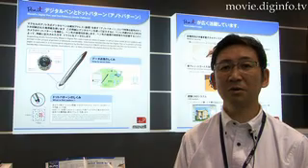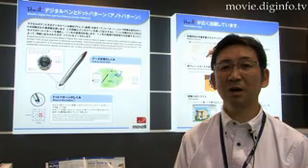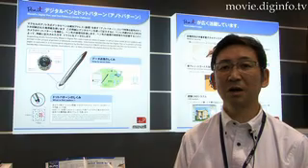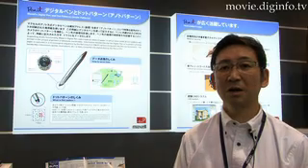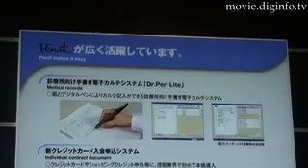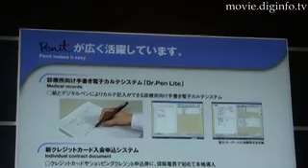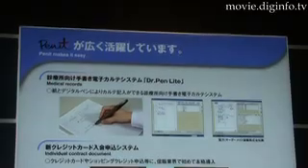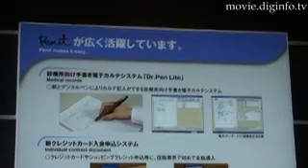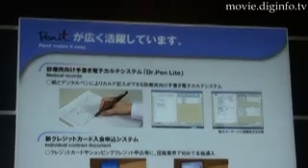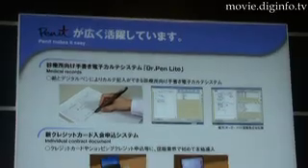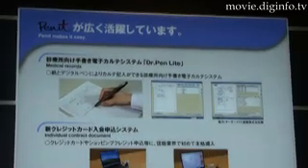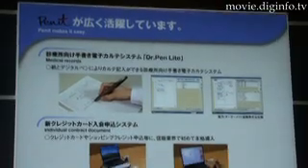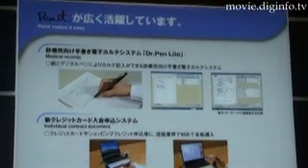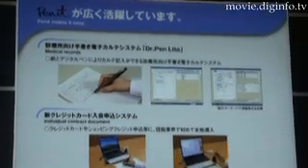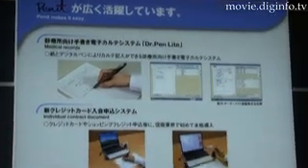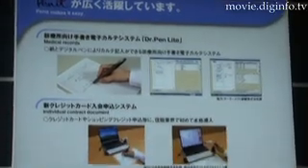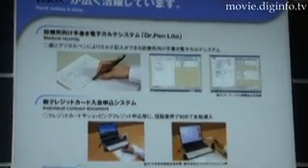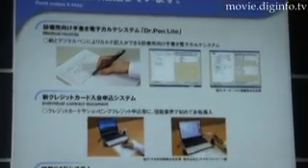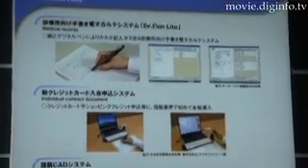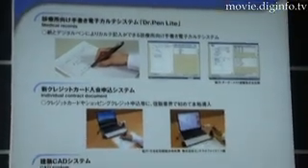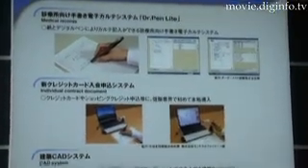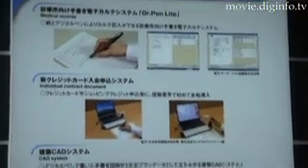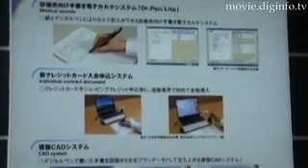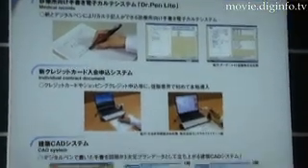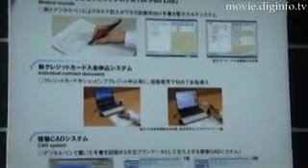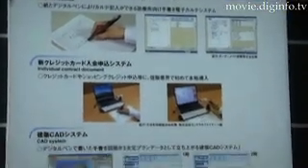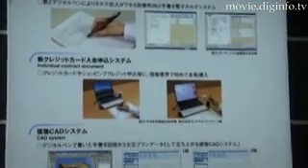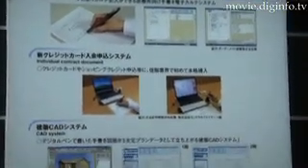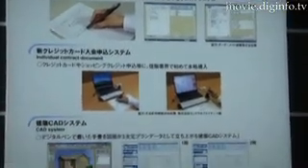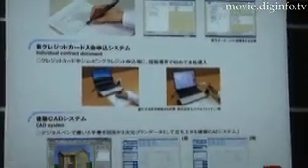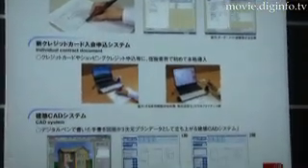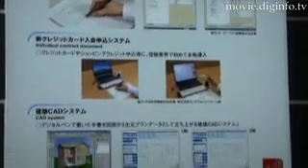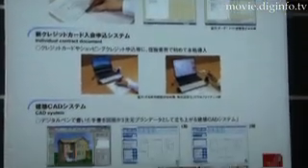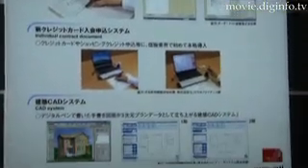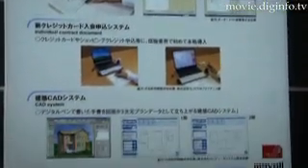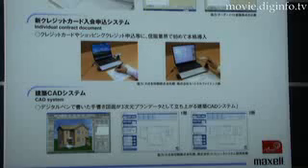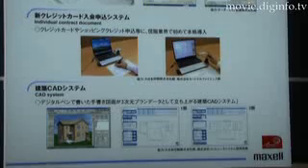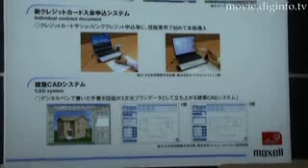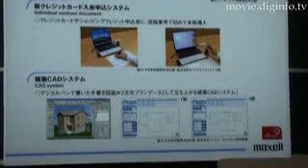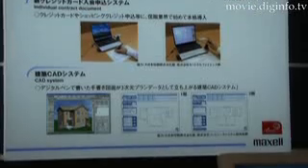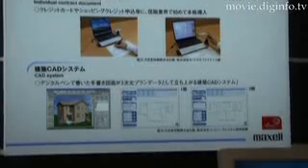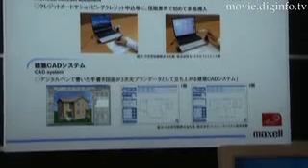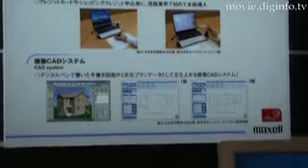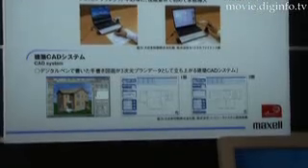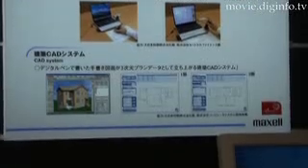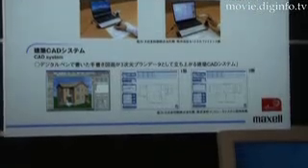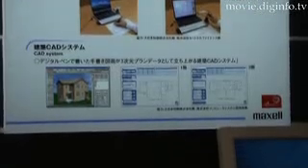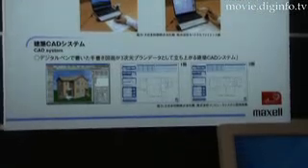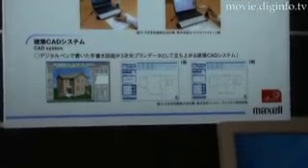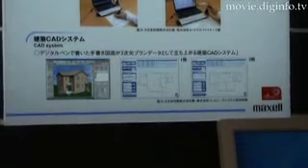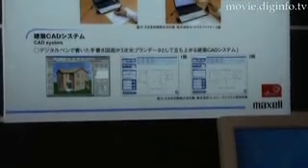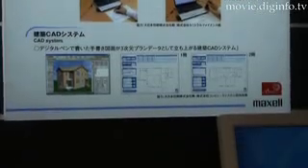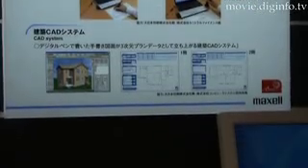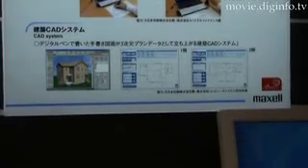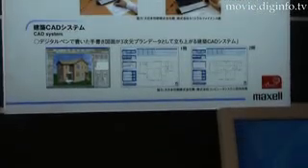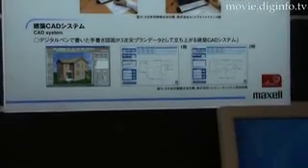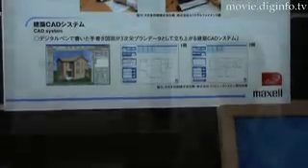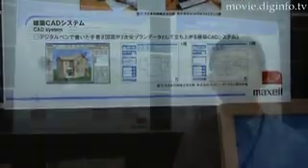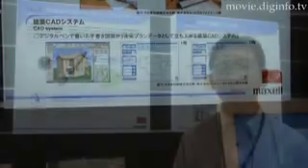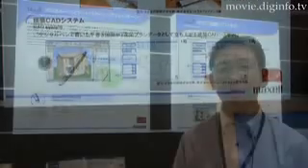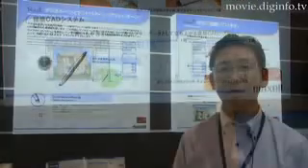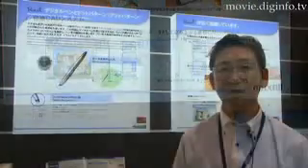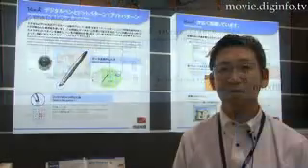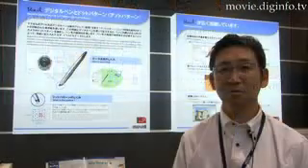The applications of the pen include digital cart systems, manual digital cart systems, application forms, and many other possibilities.